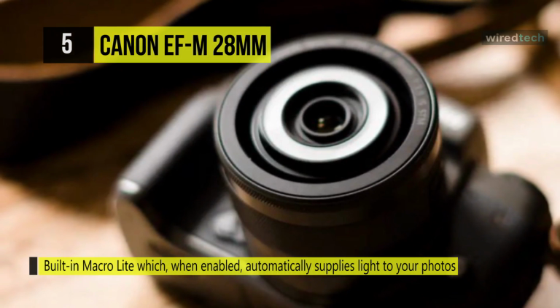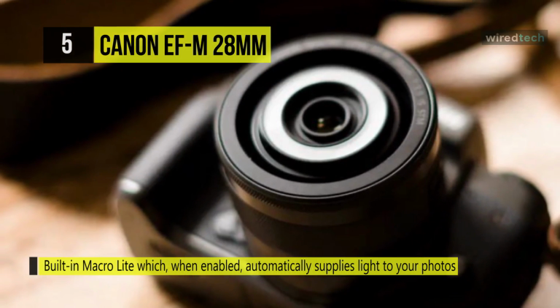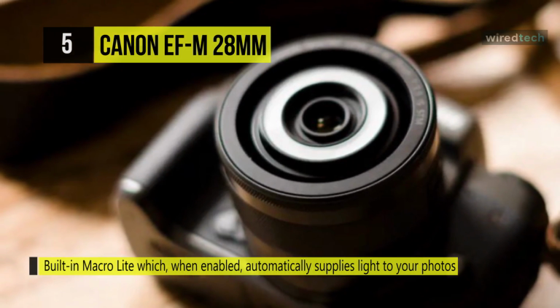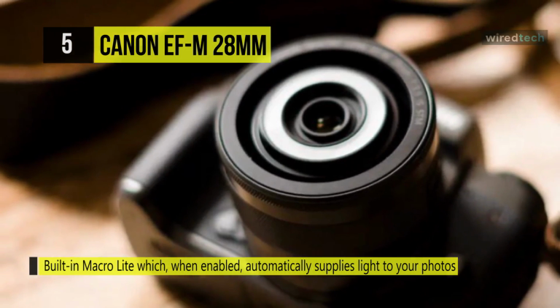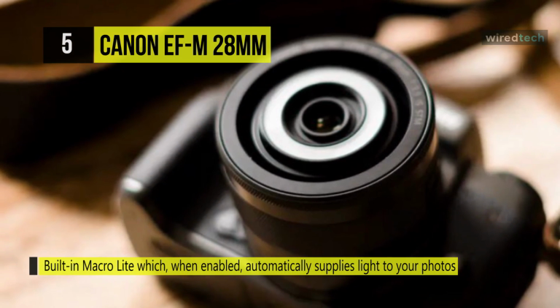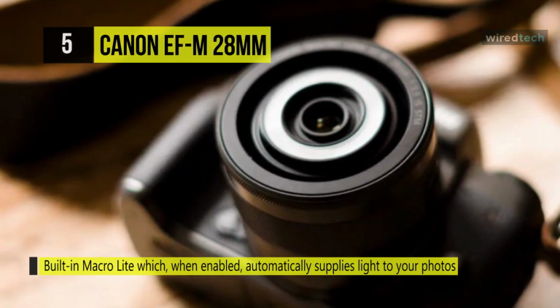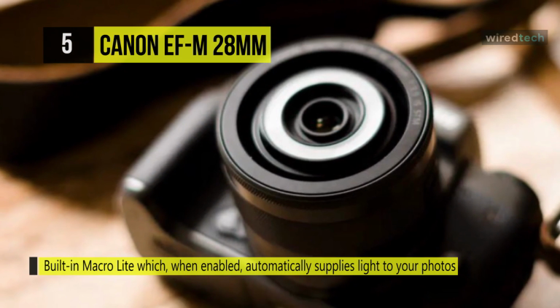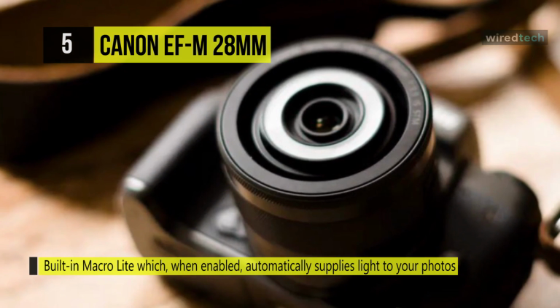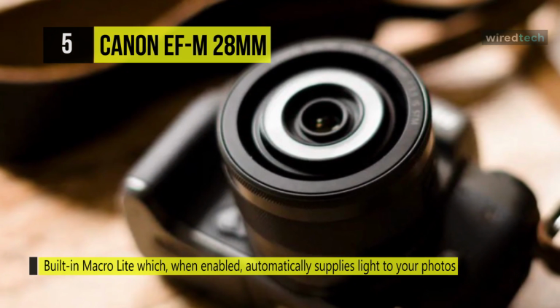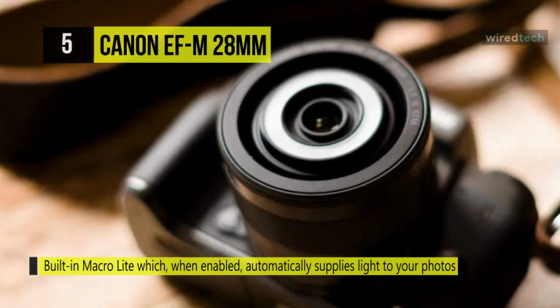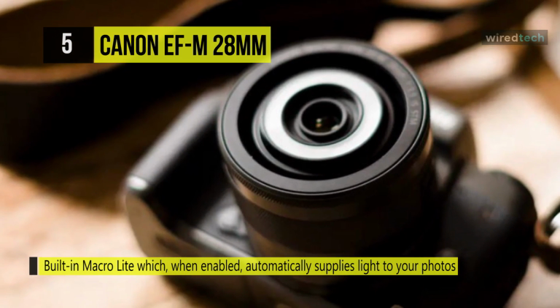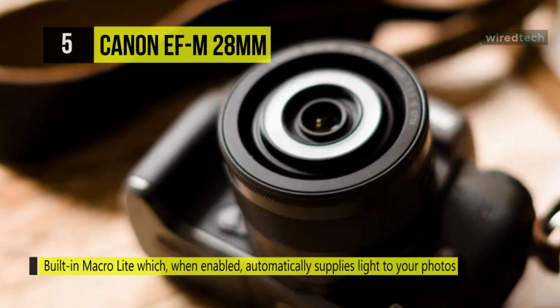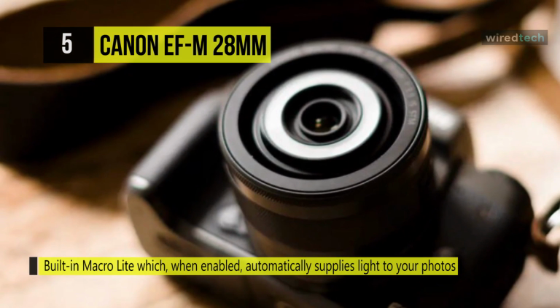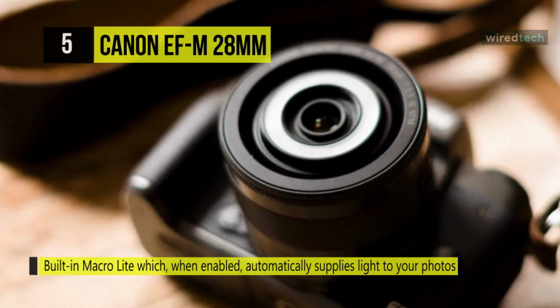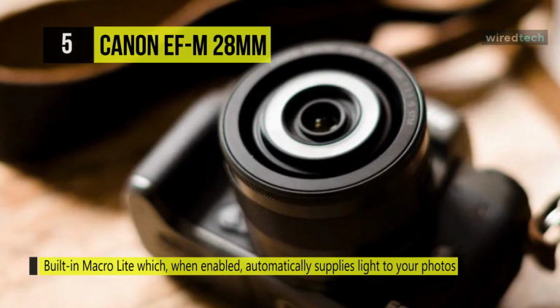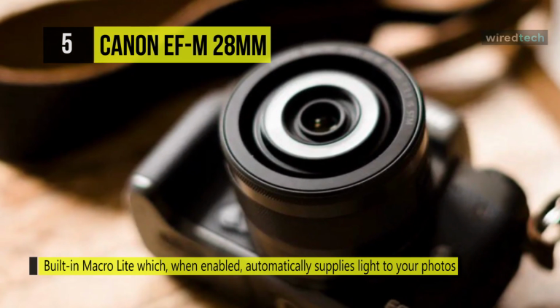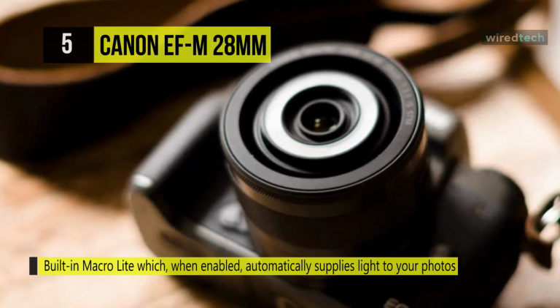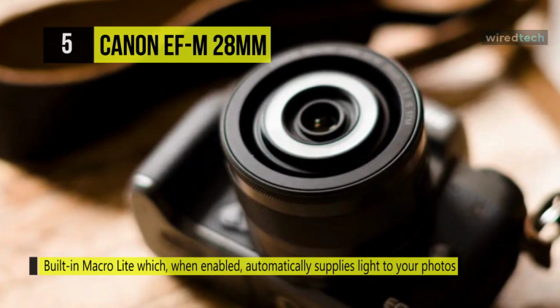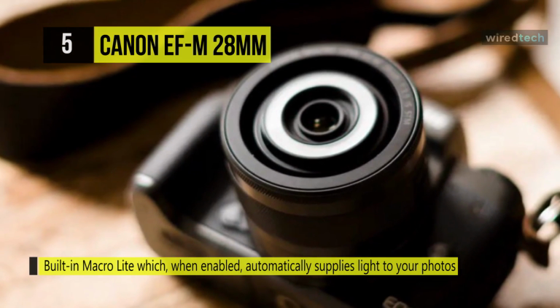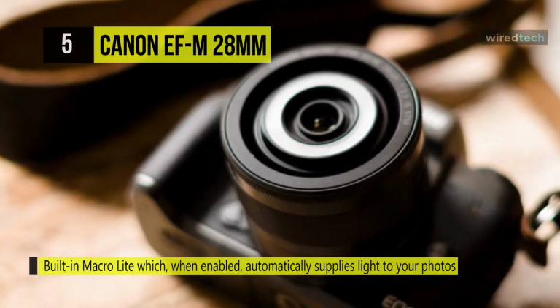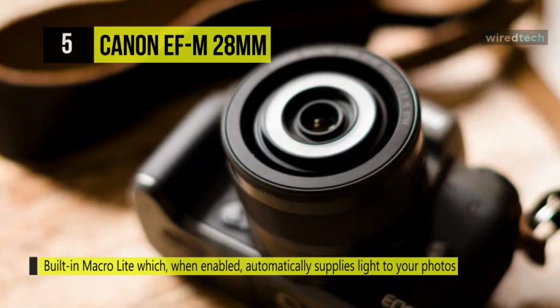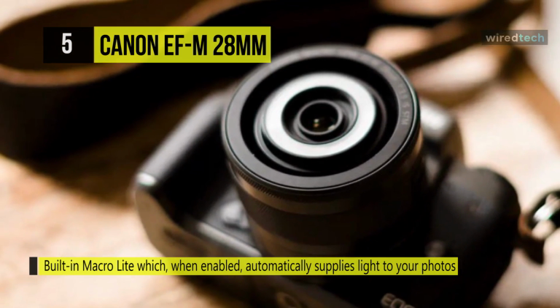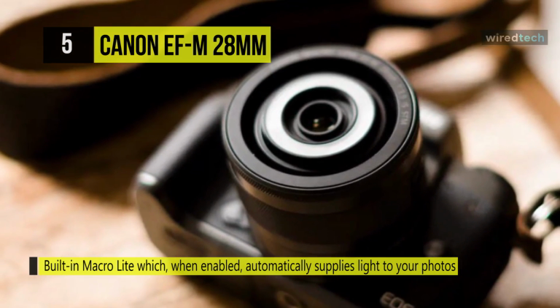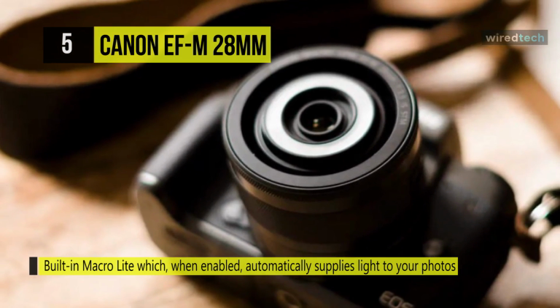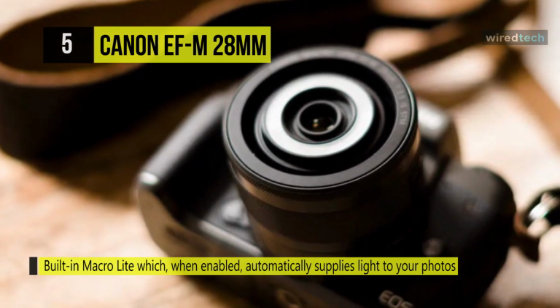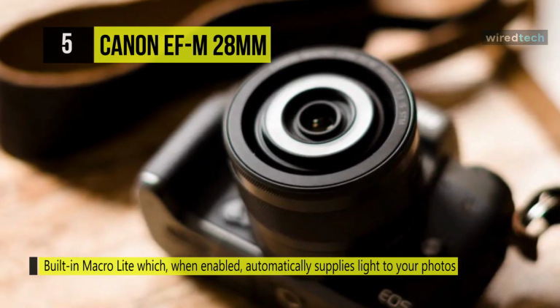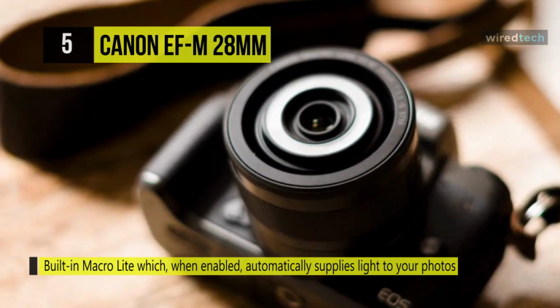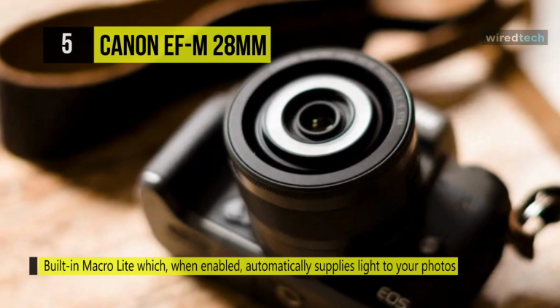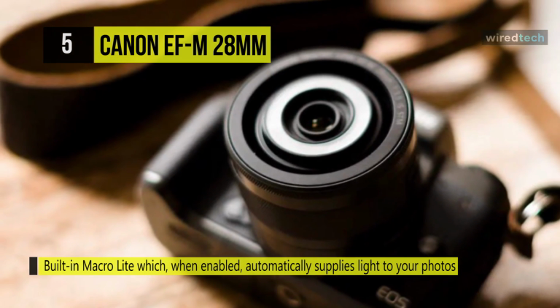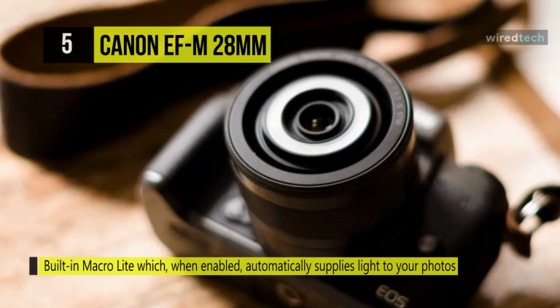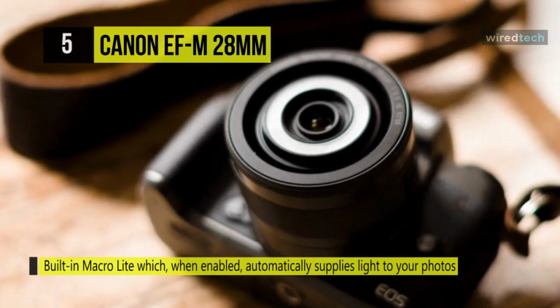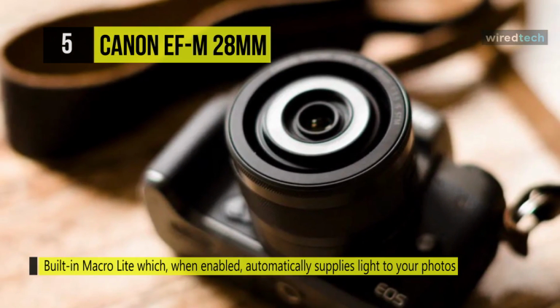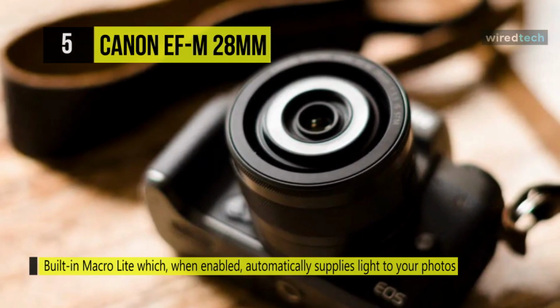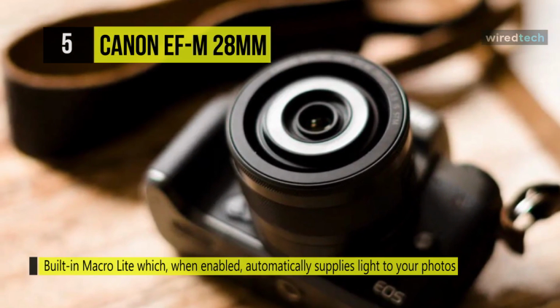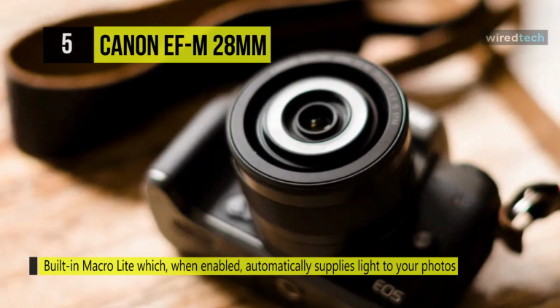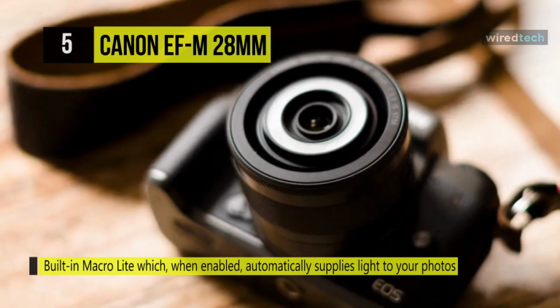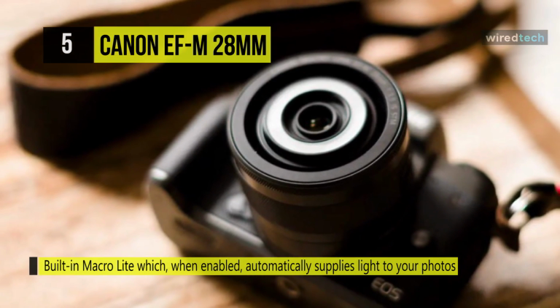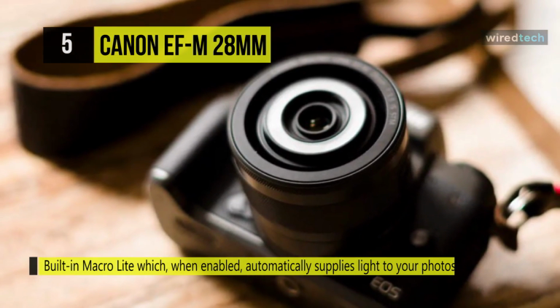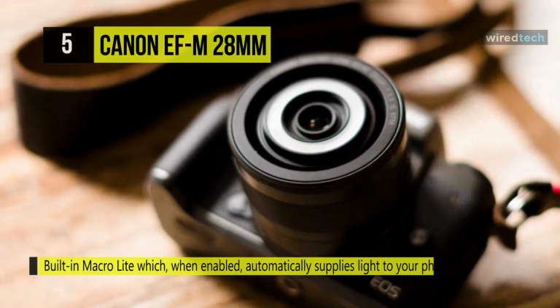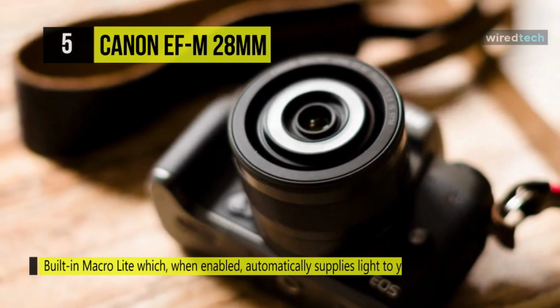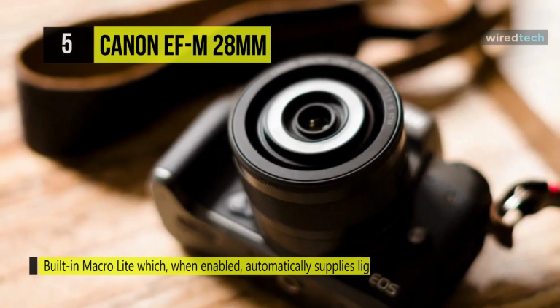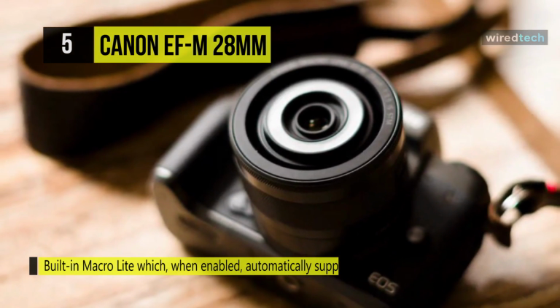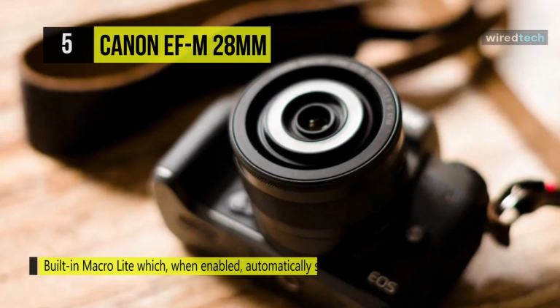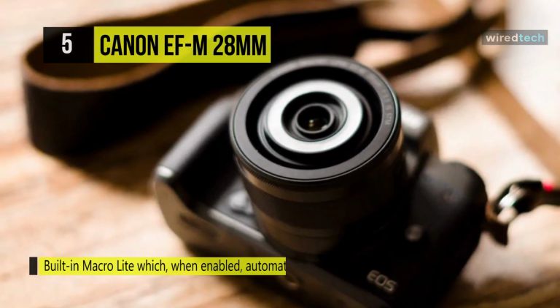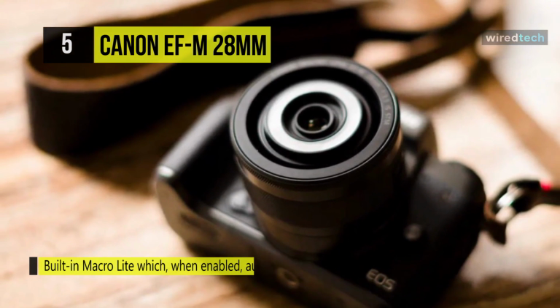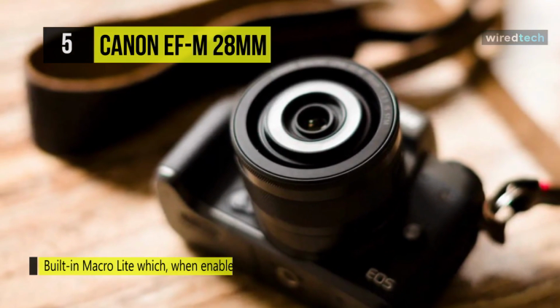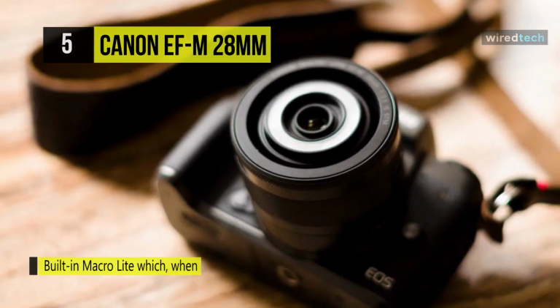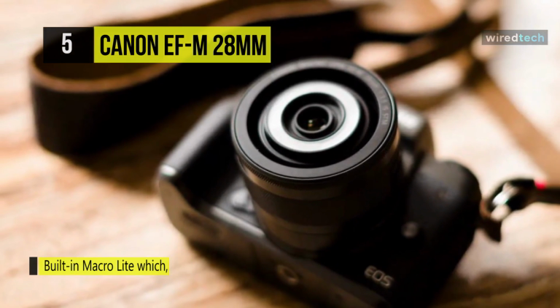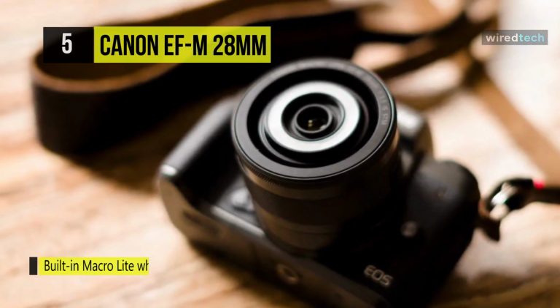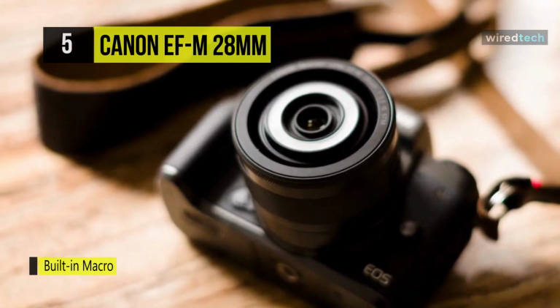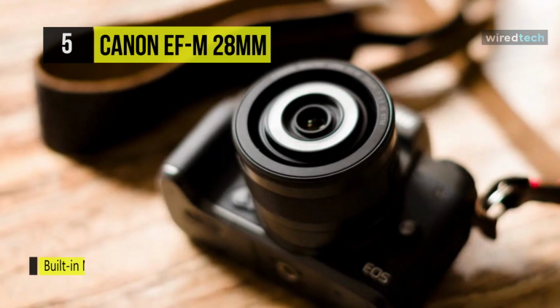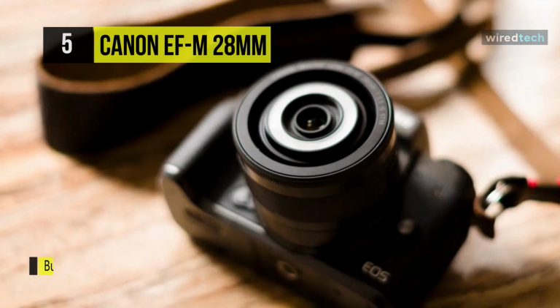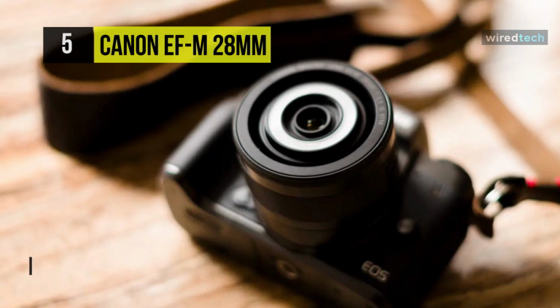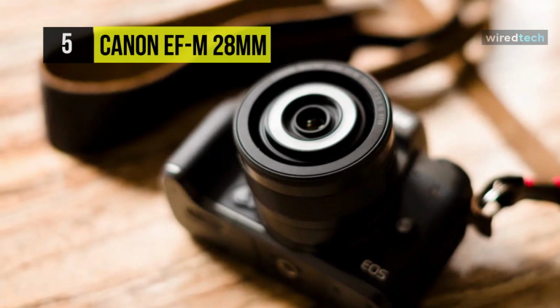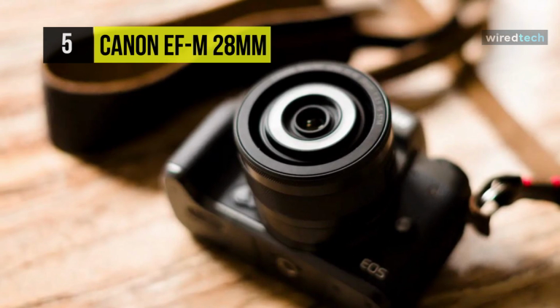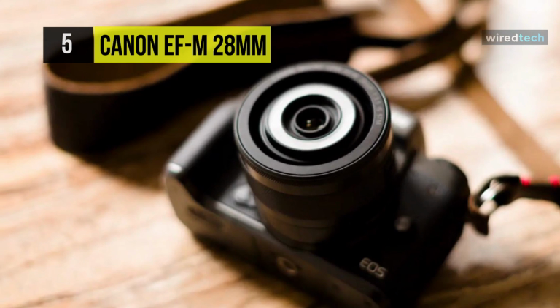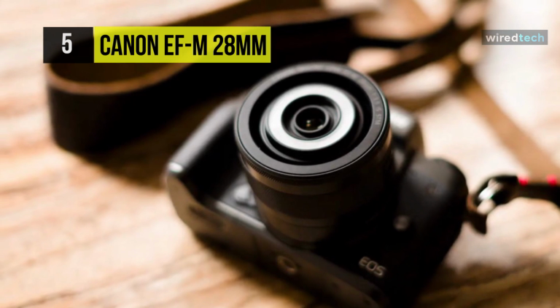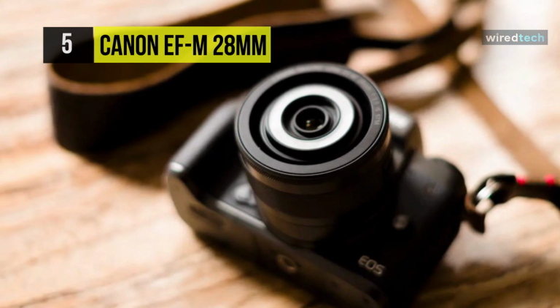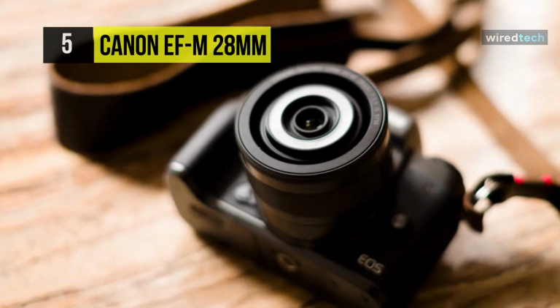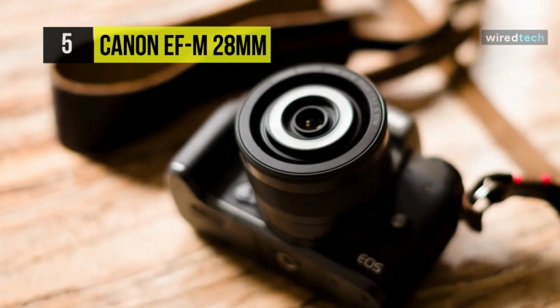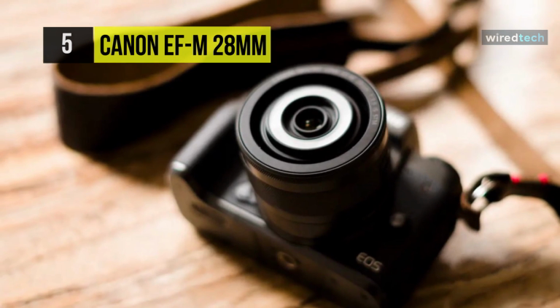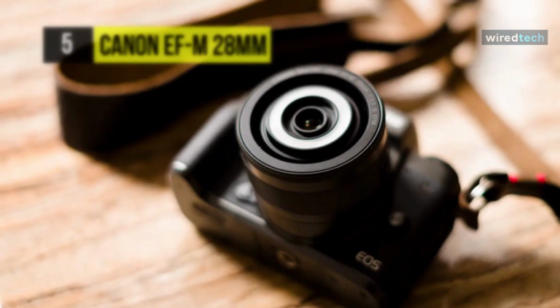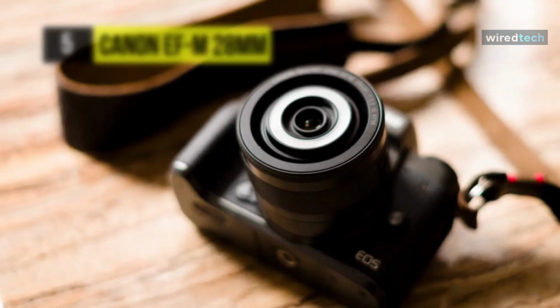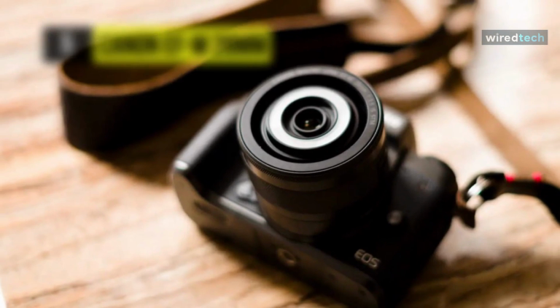Plus, the center assembly of the lens is smaller than the main body, allowing the front lens element to get extremely close to your subject.